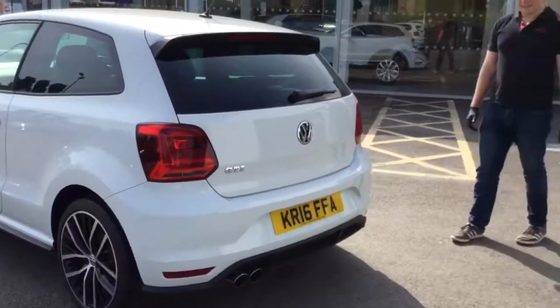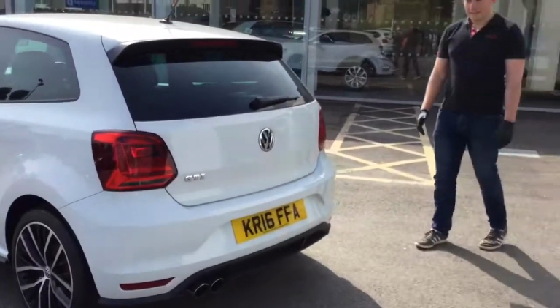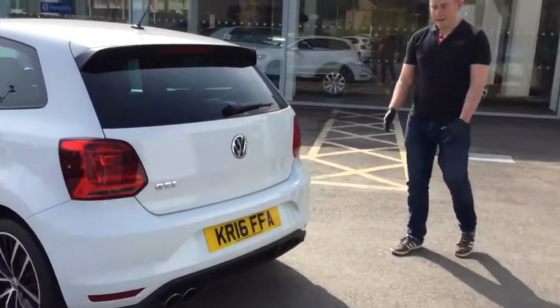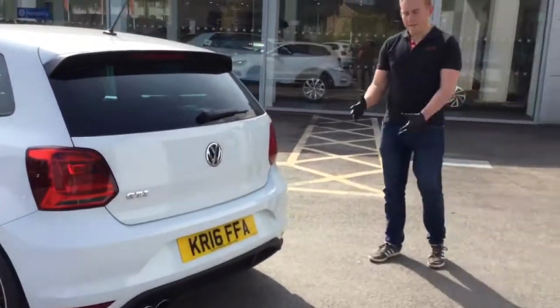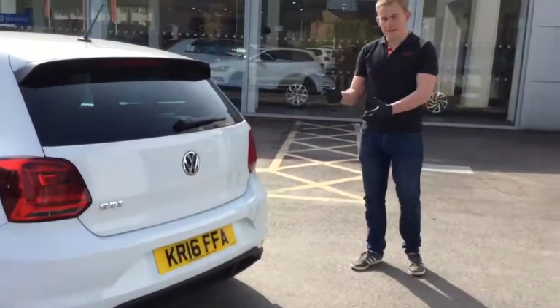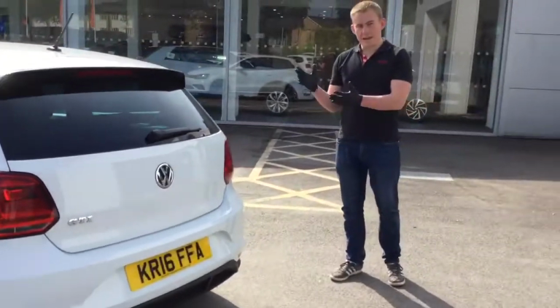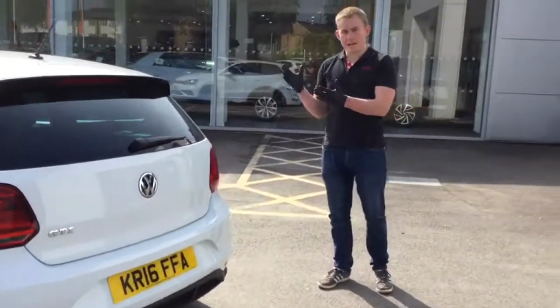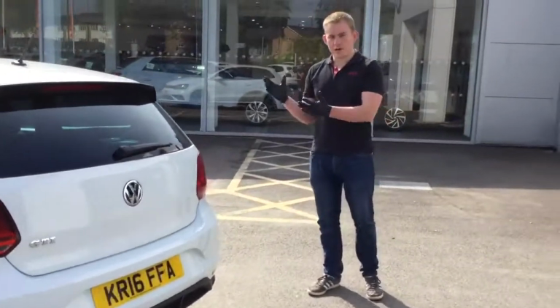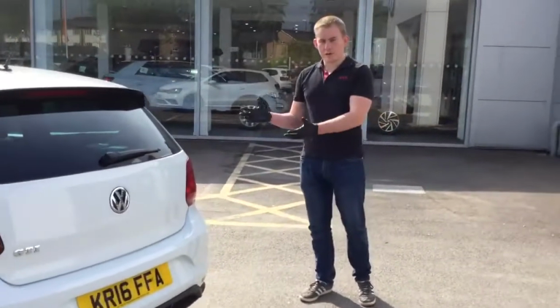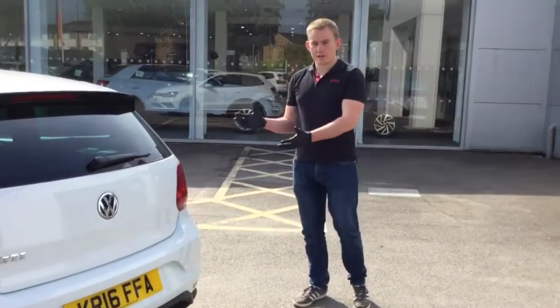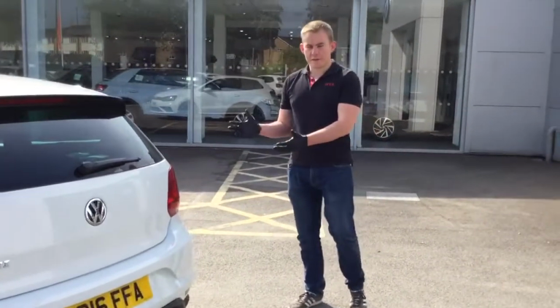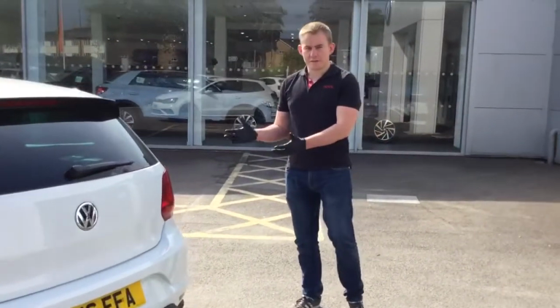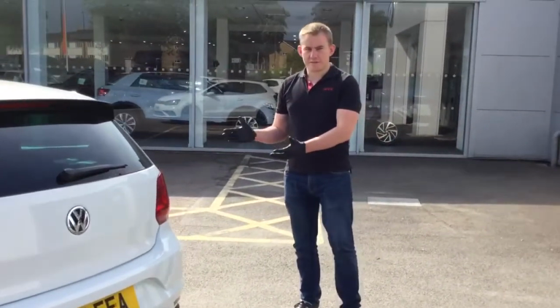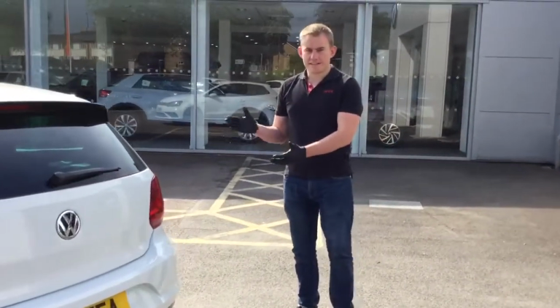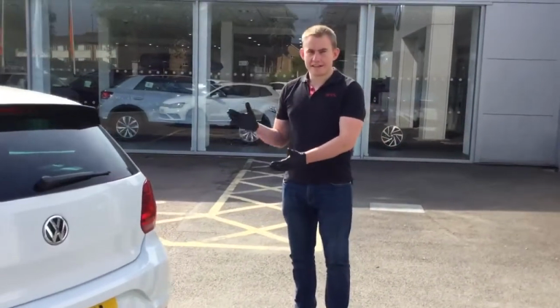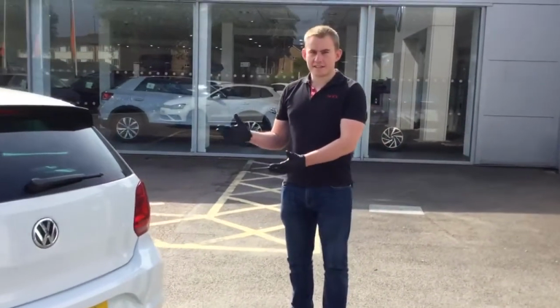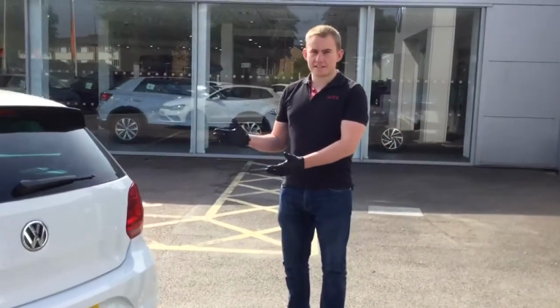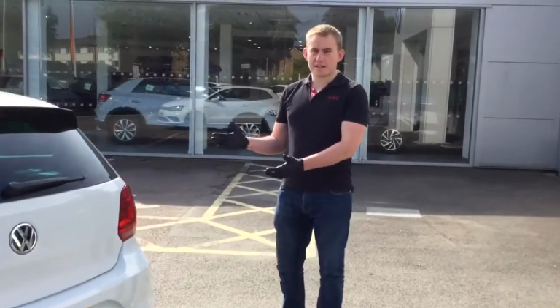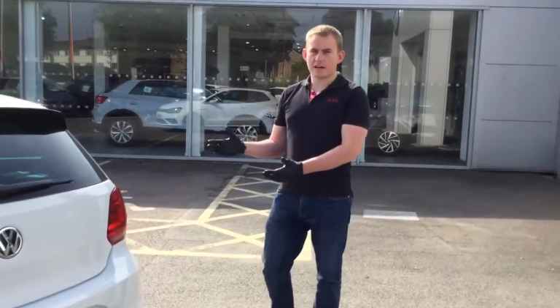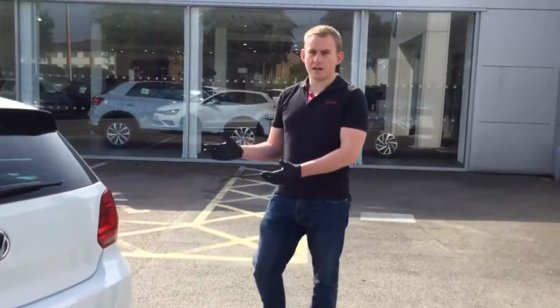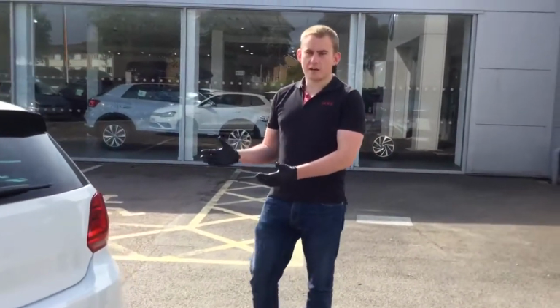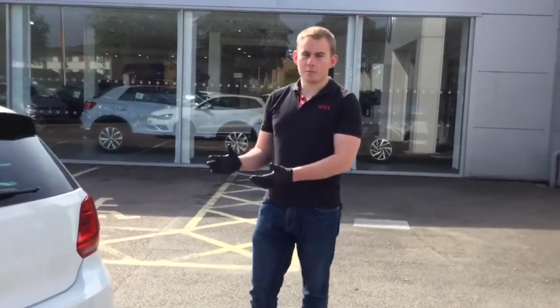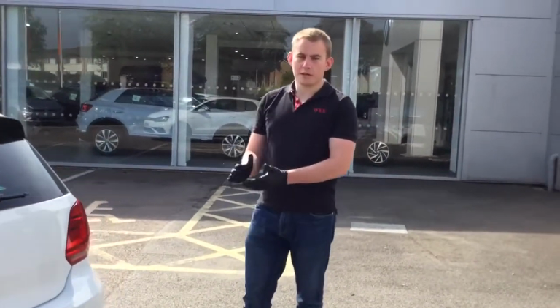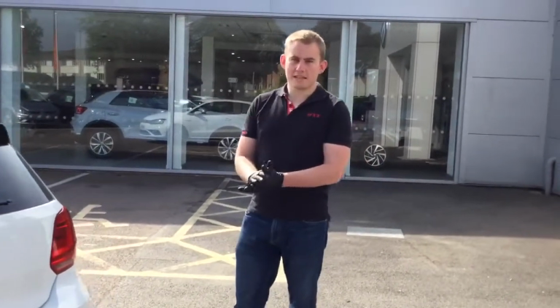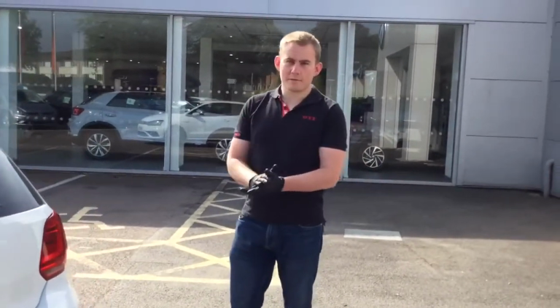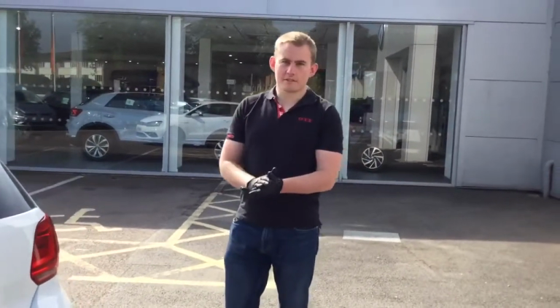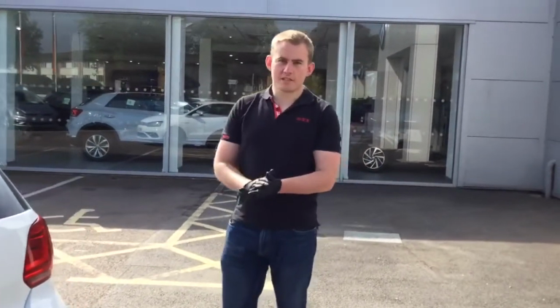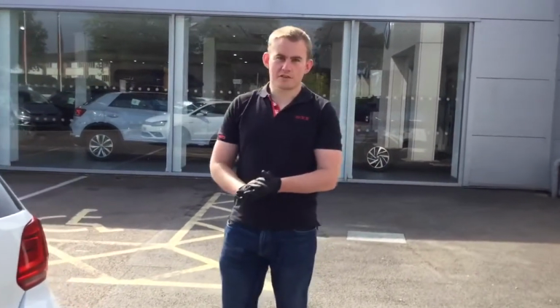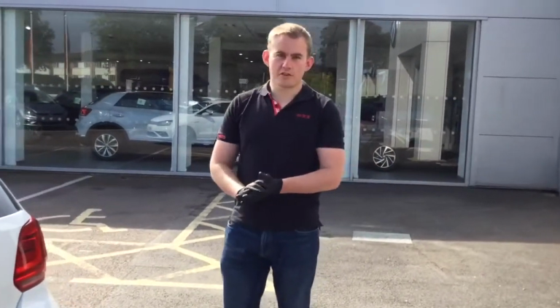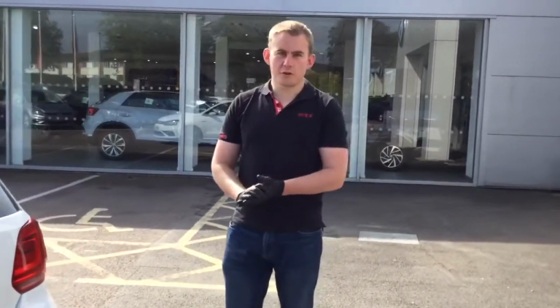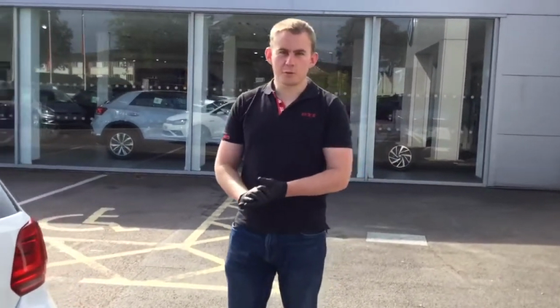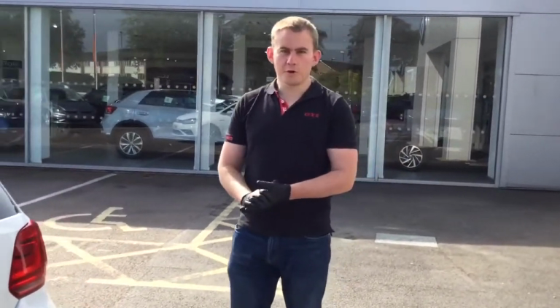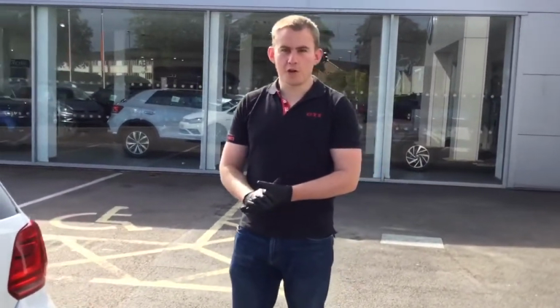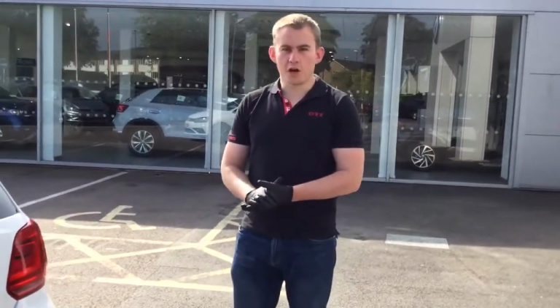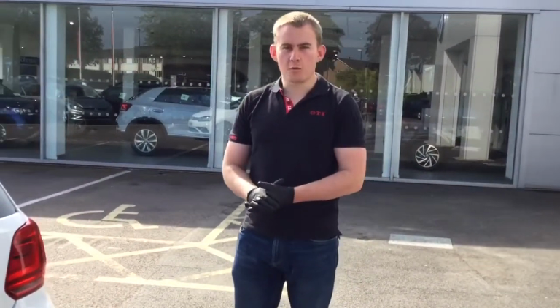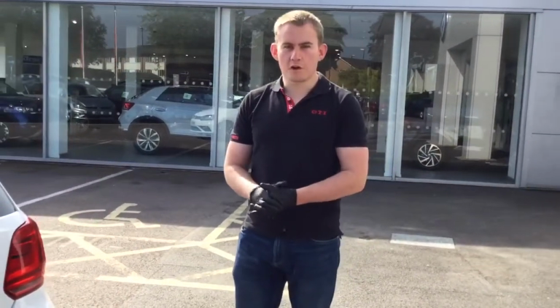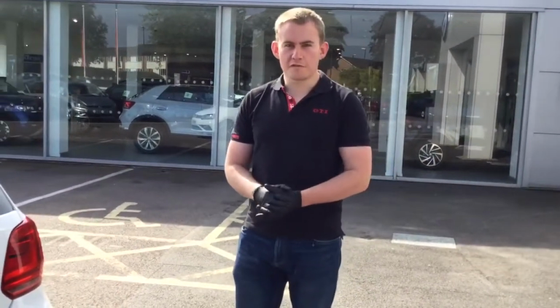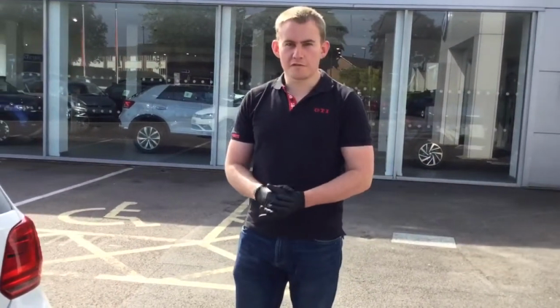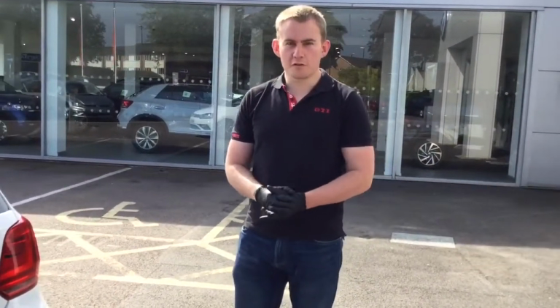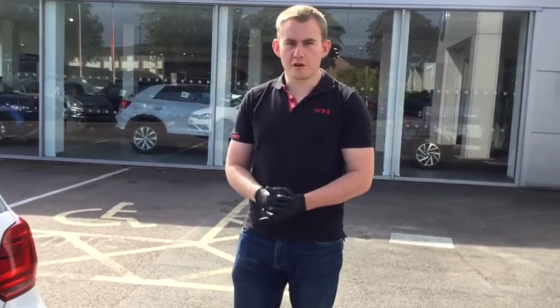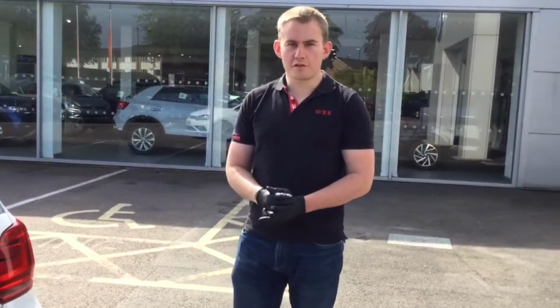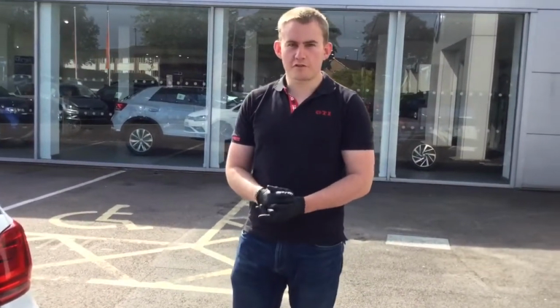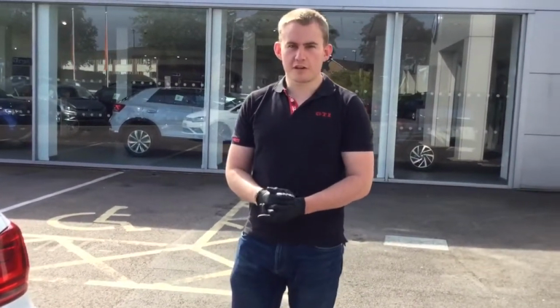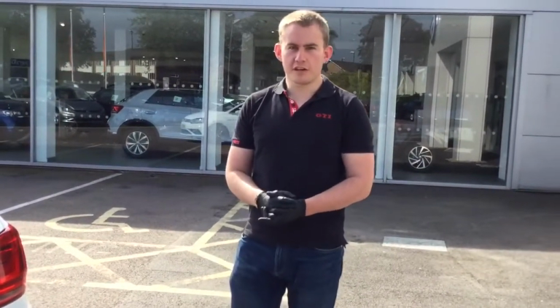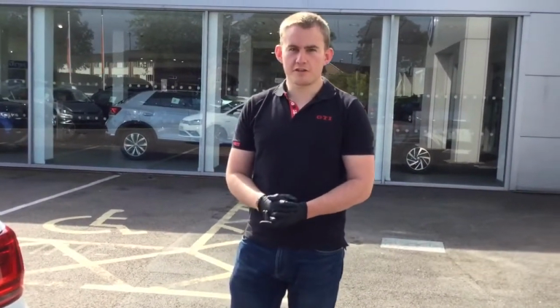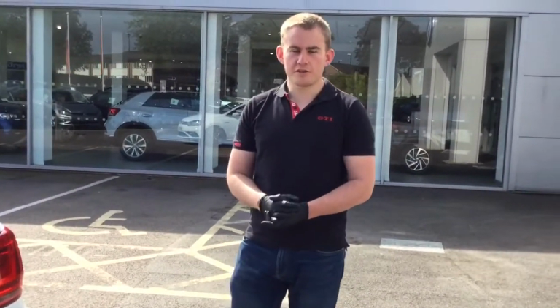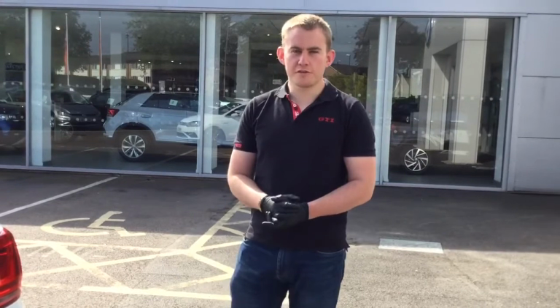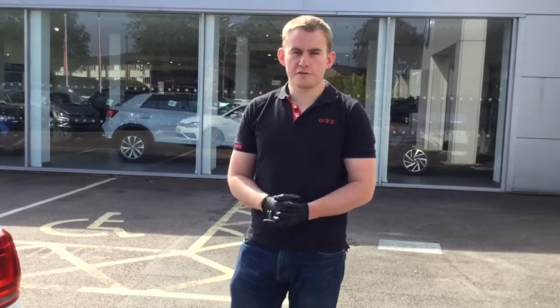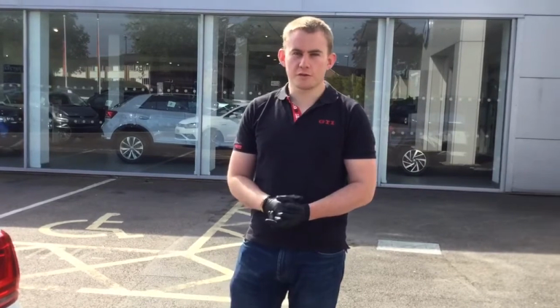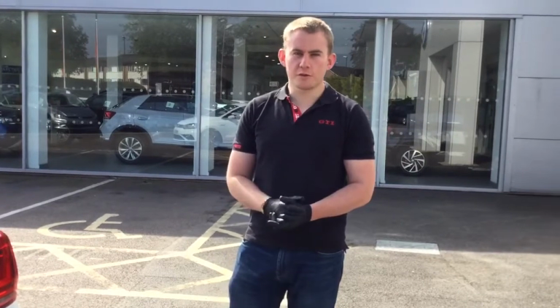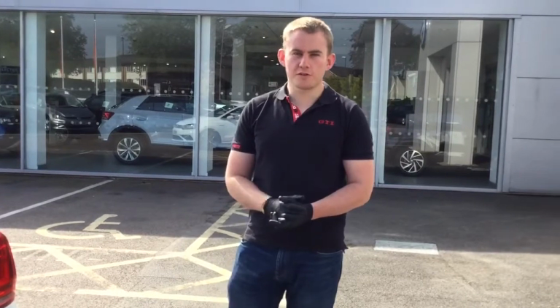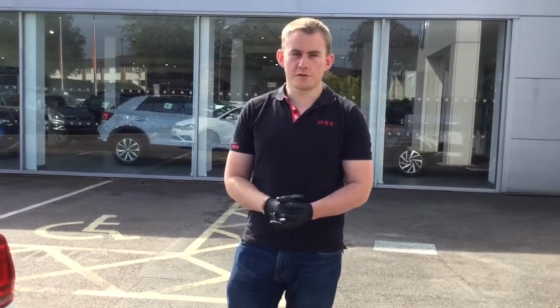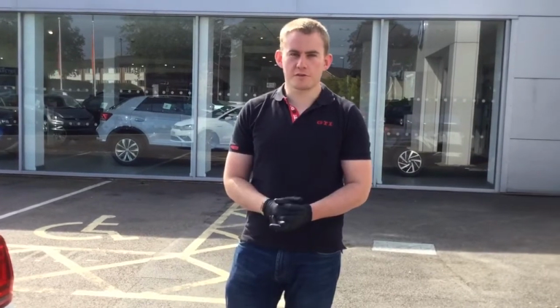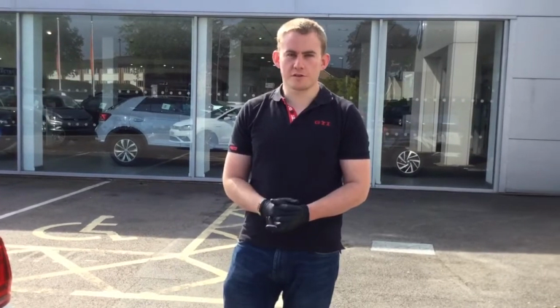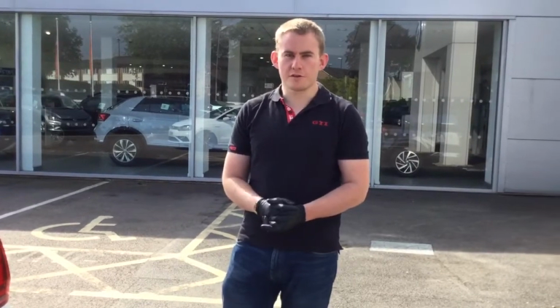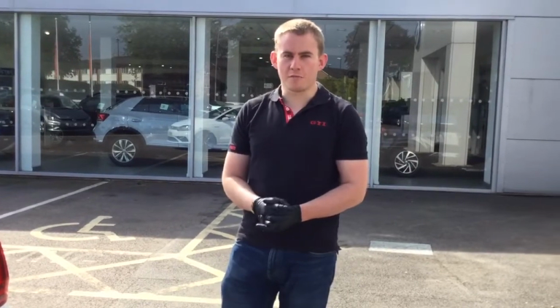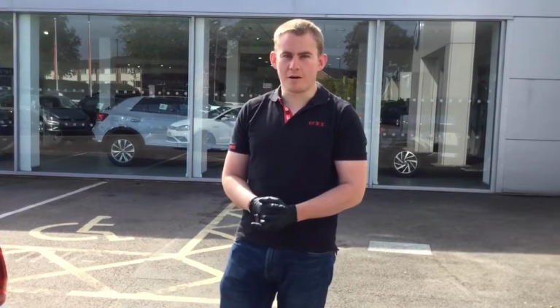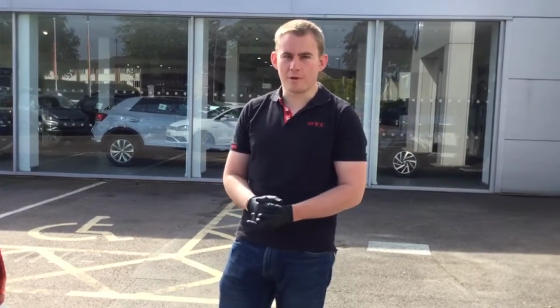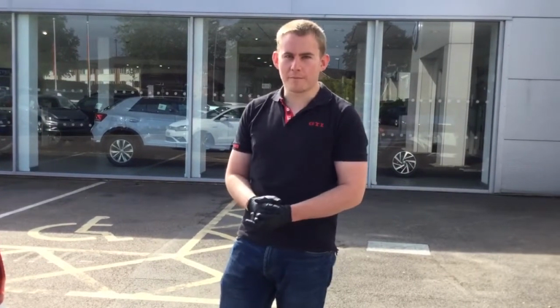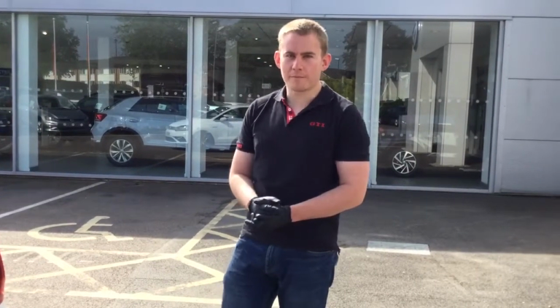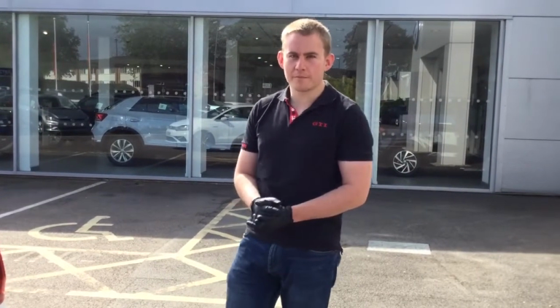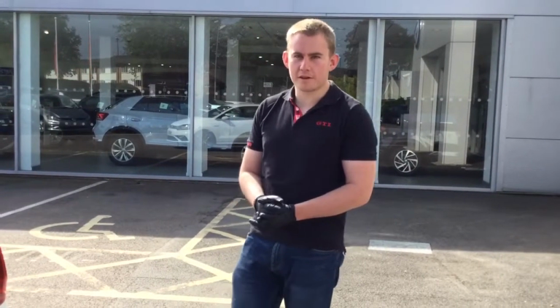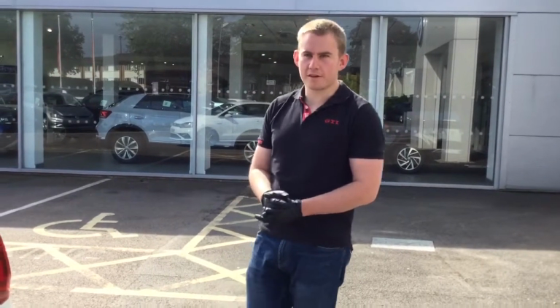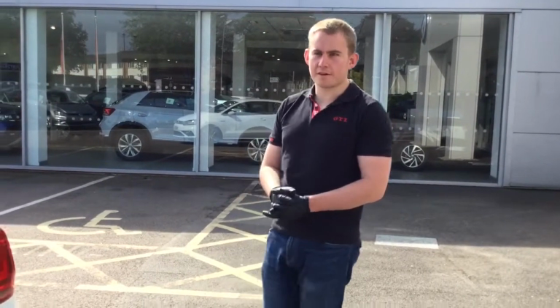If you have any questions about this fantastic car, please give me a call on 01403 242211. Thank you.